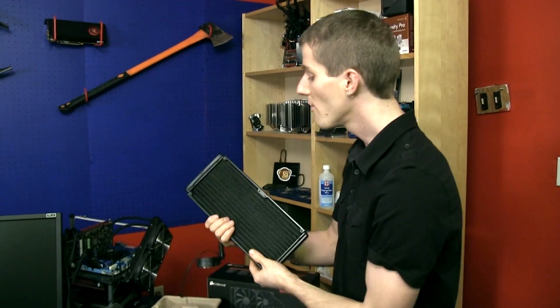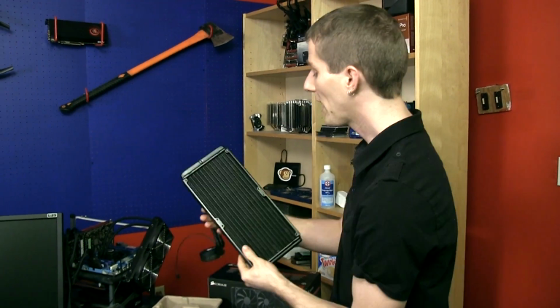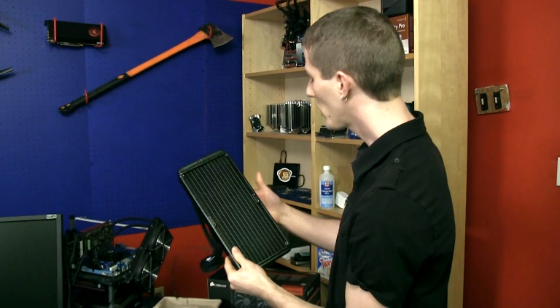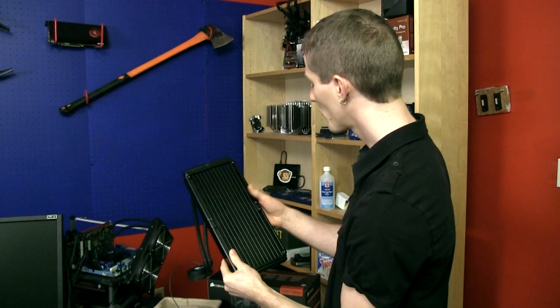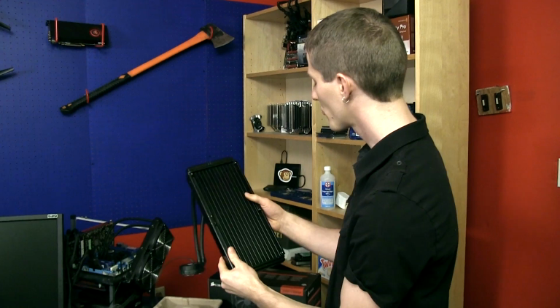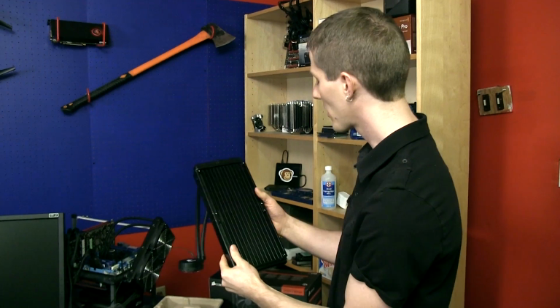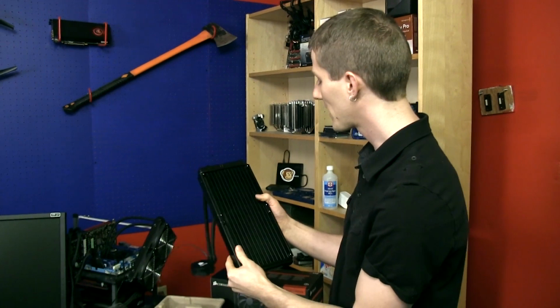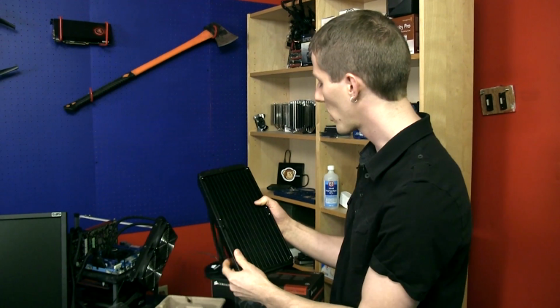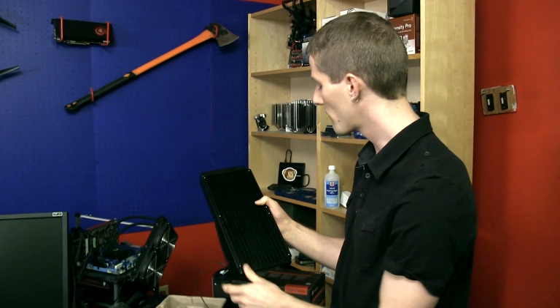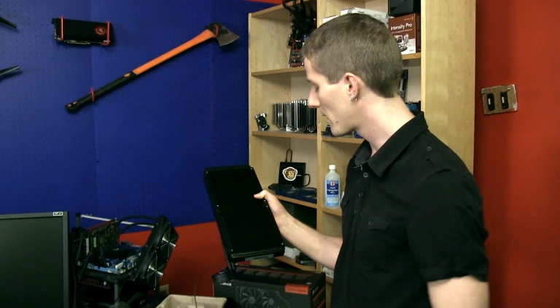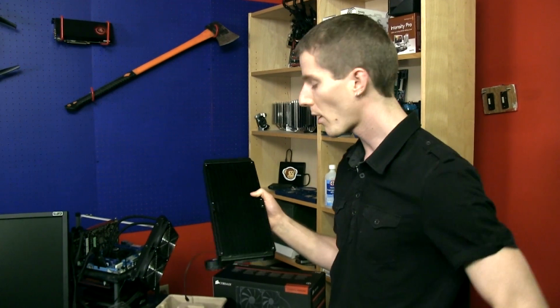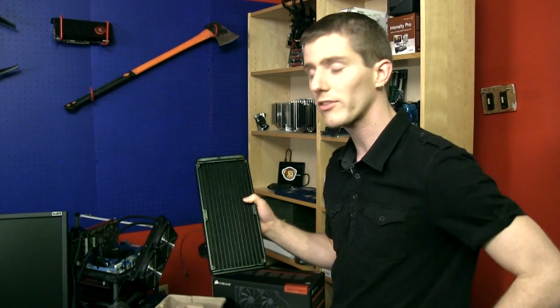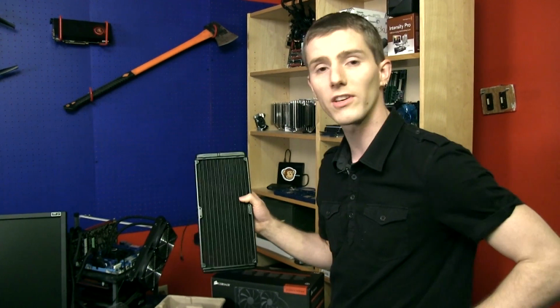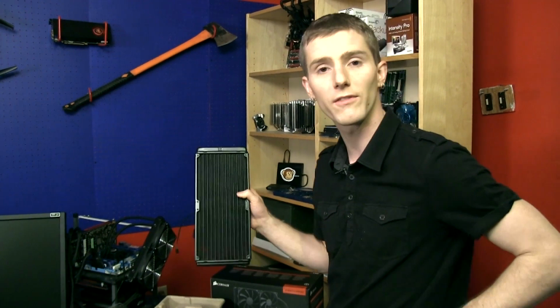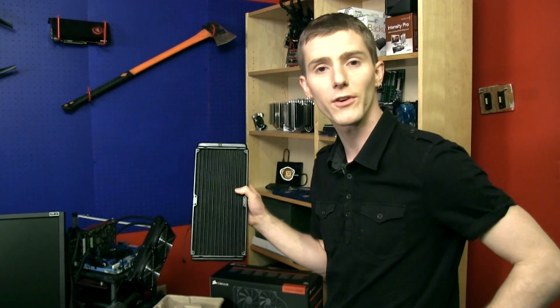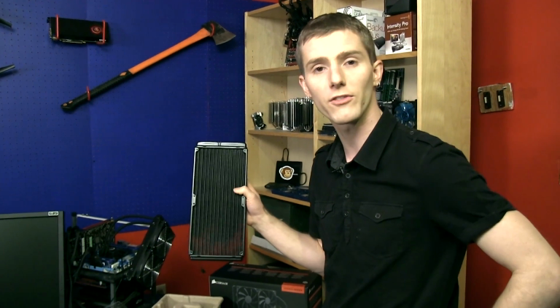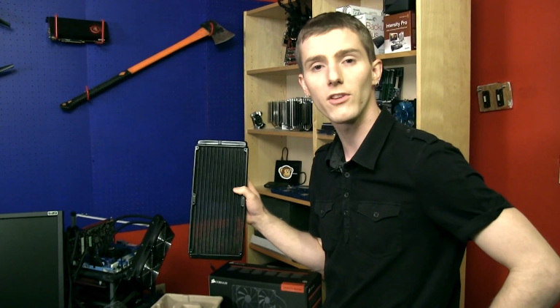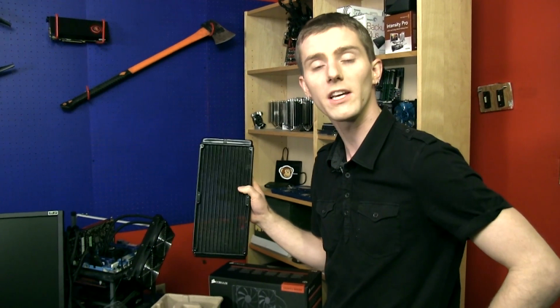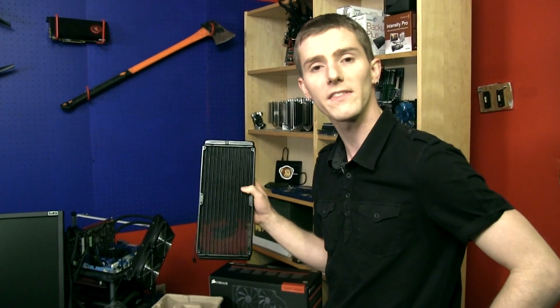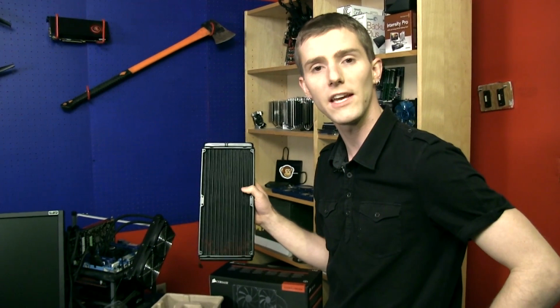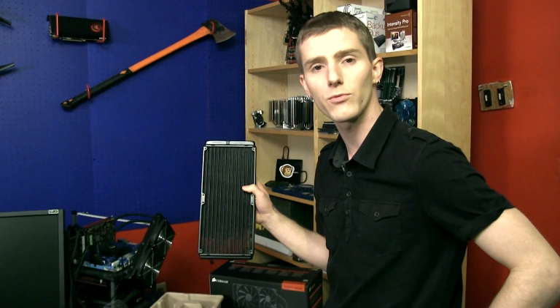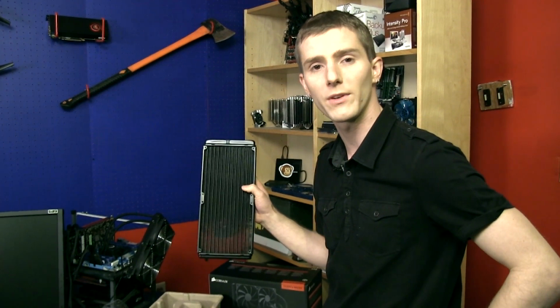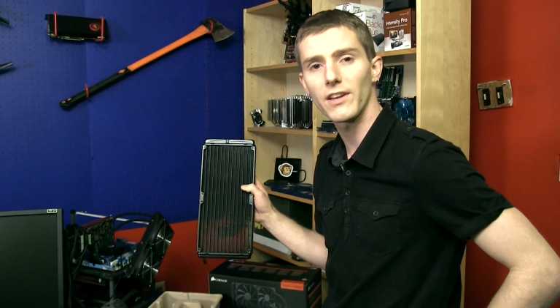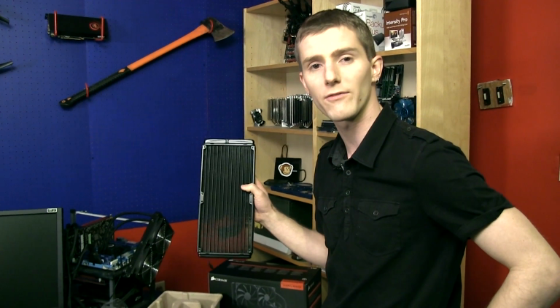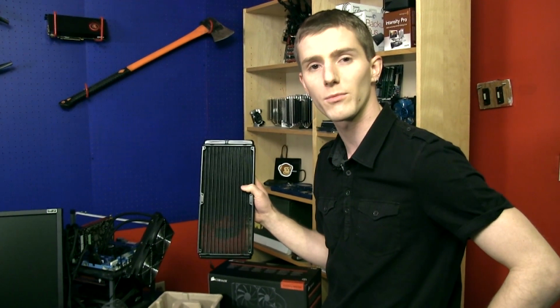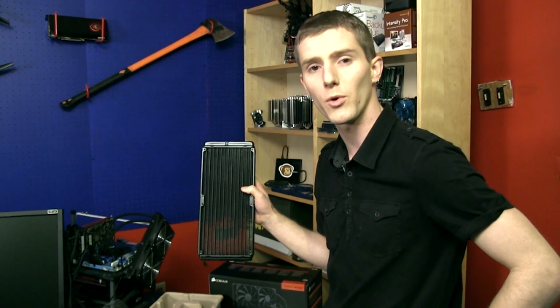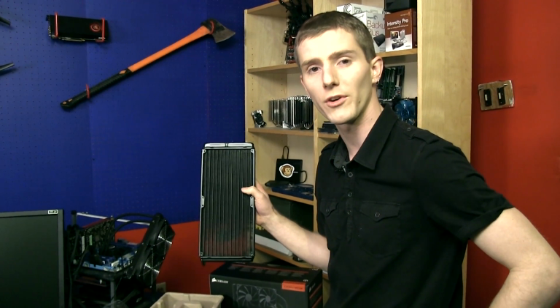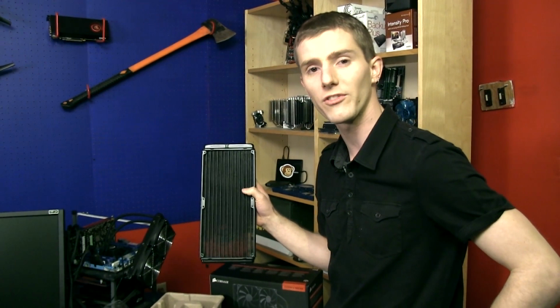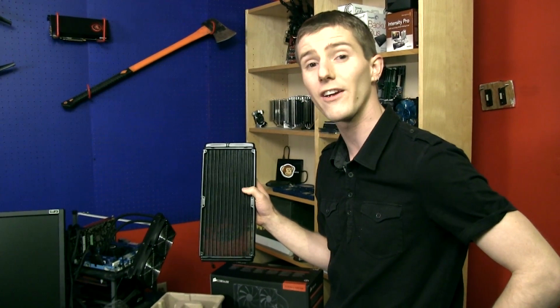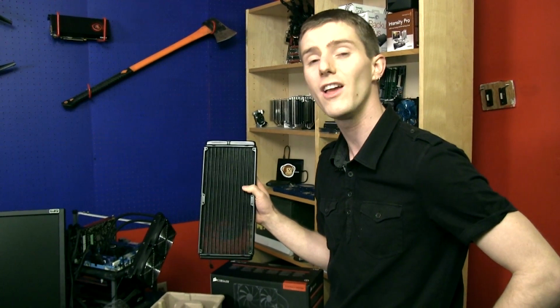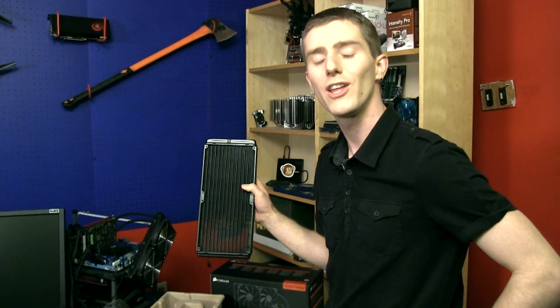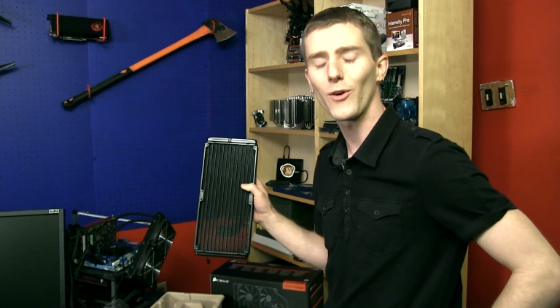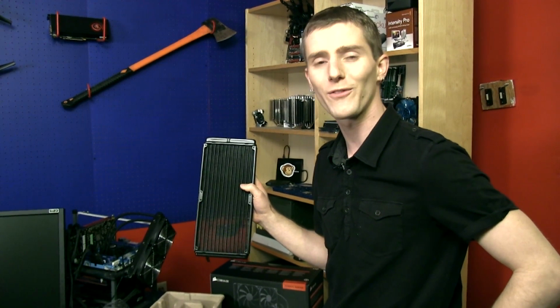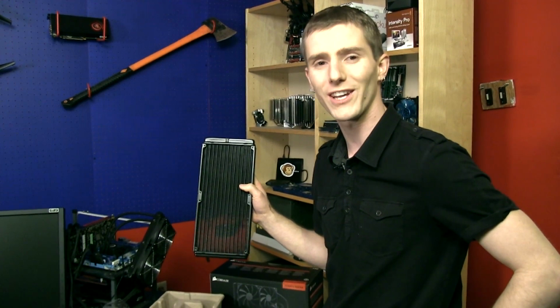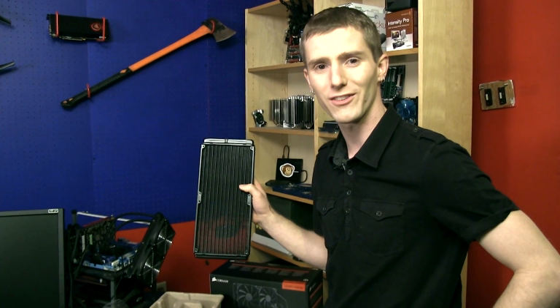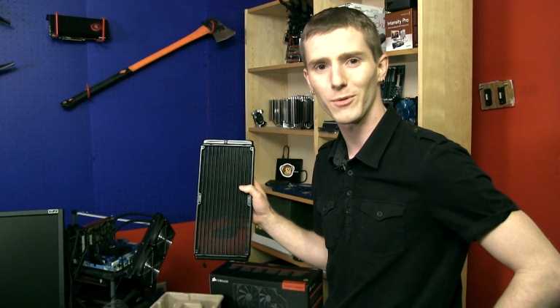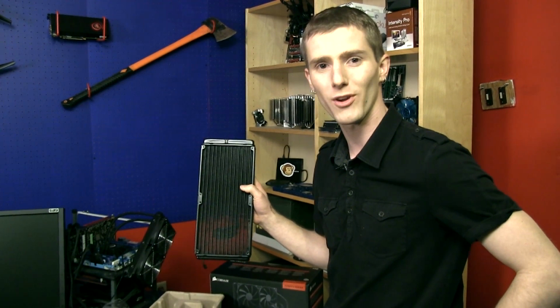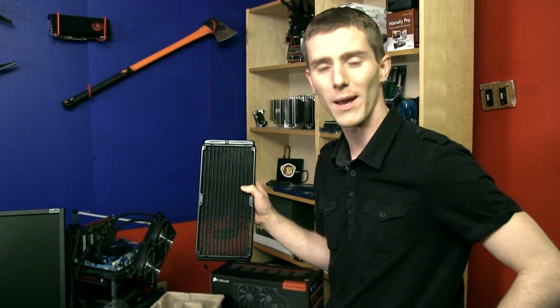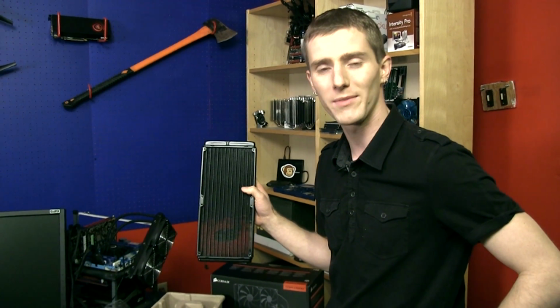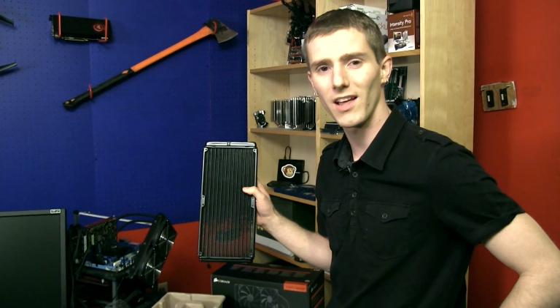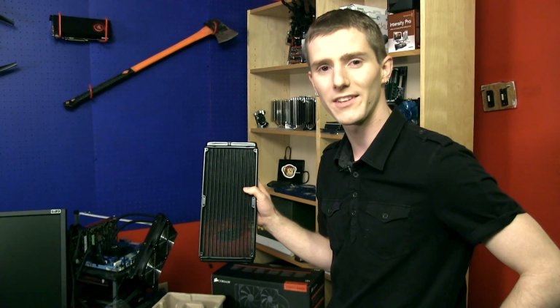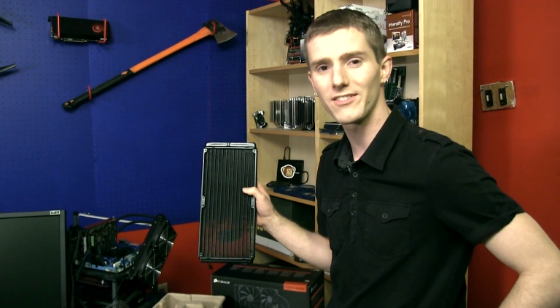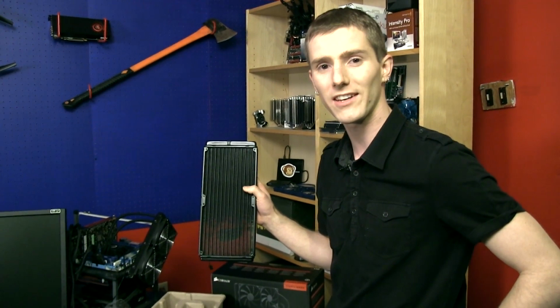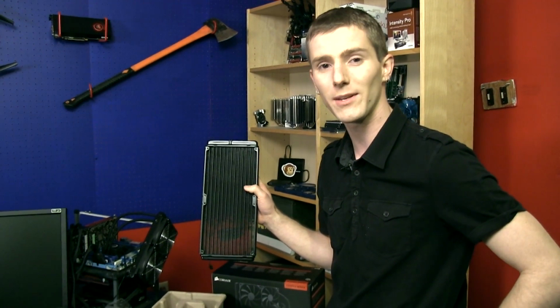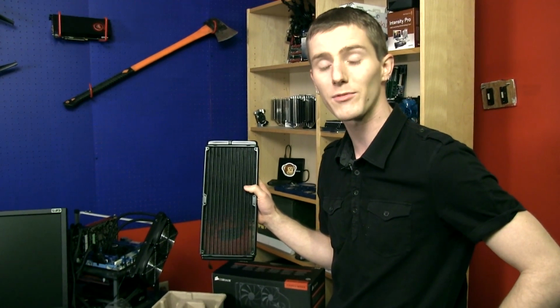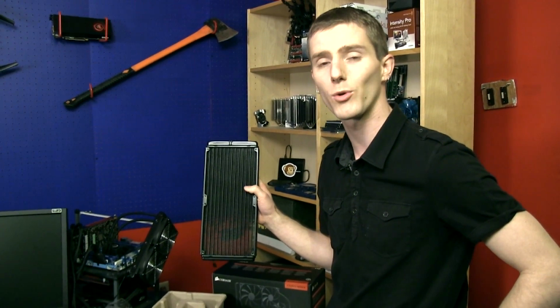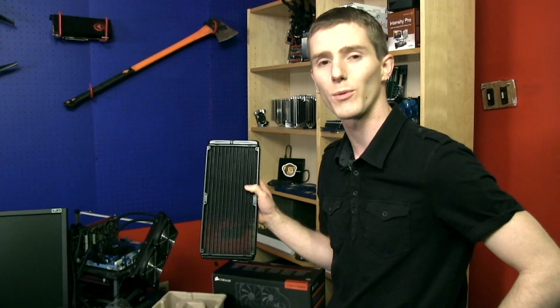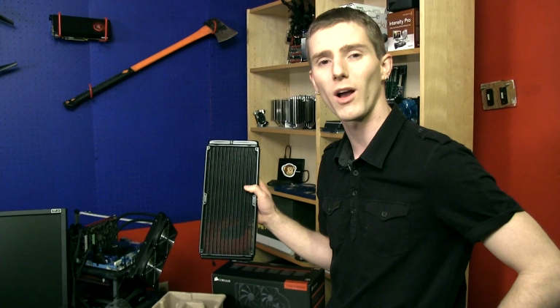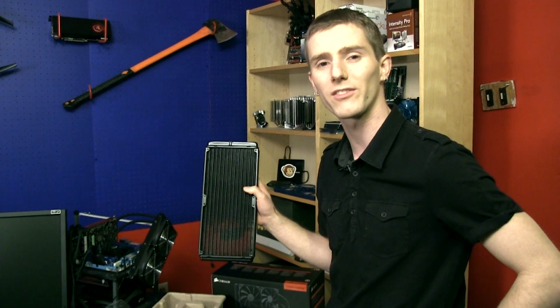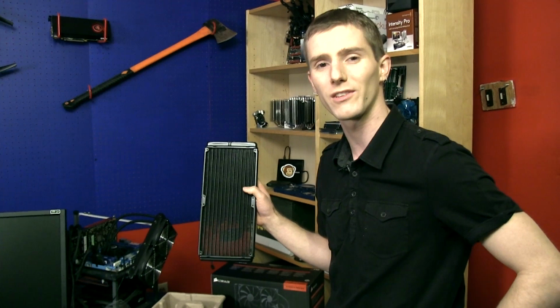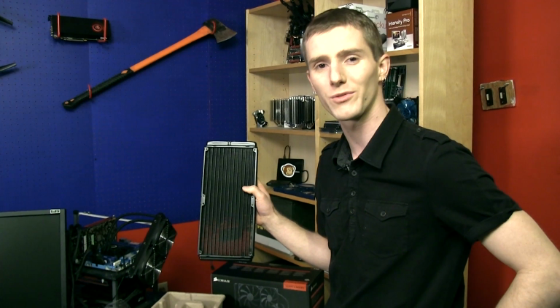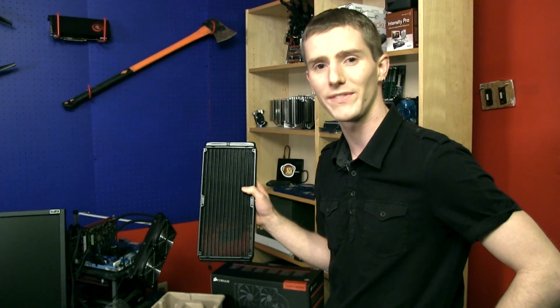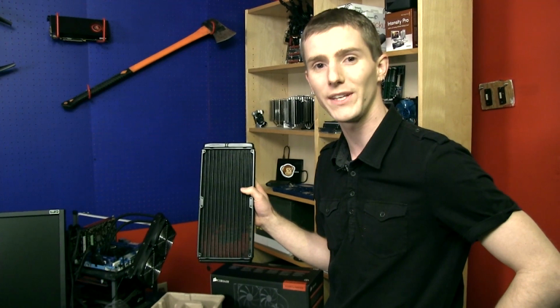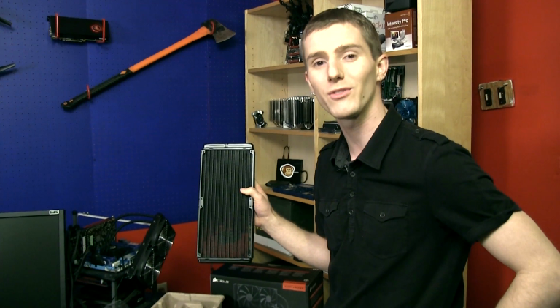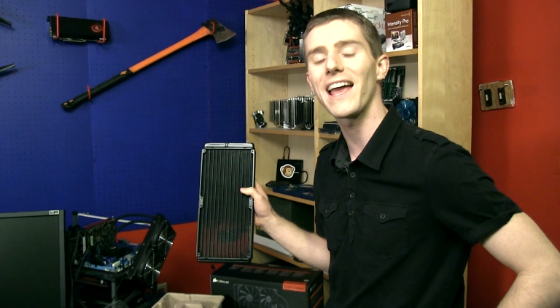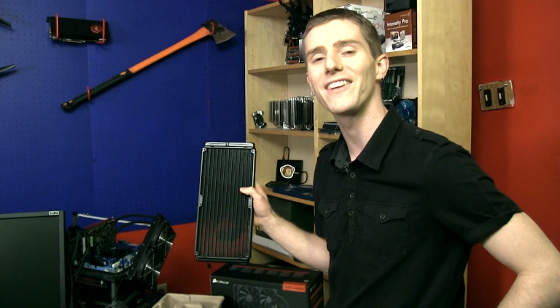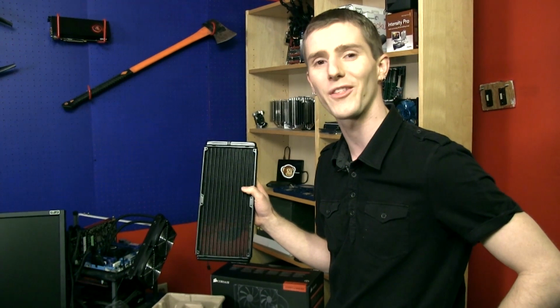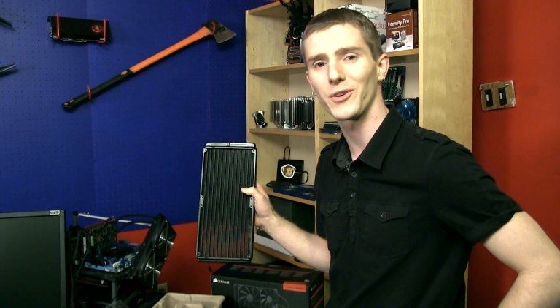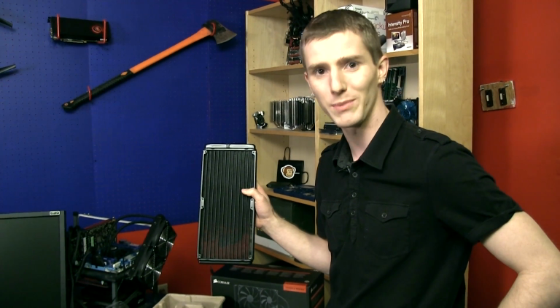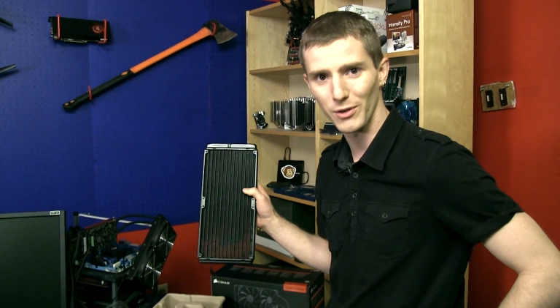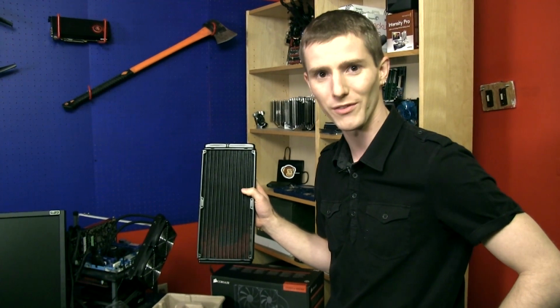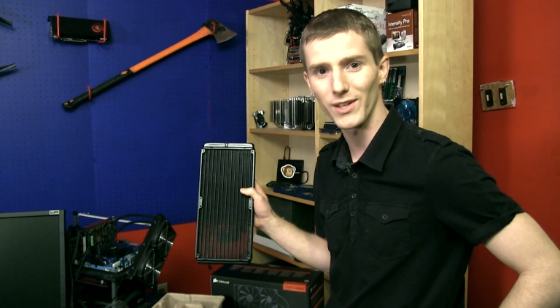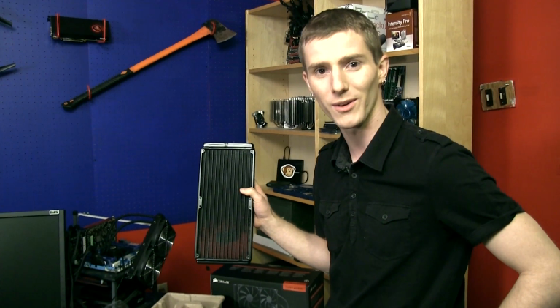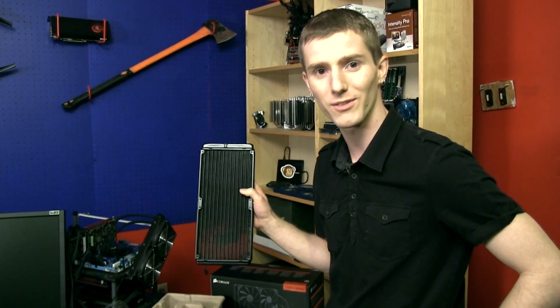Thank you for checking out my unboxing and first look at the H110 from Corsair. Don't forget to subscribe to Linus Tech Tips for more unboxings, reviews, and other computer videos.